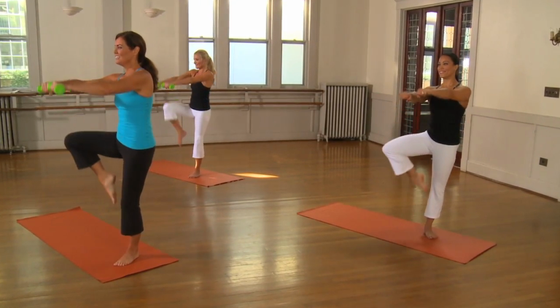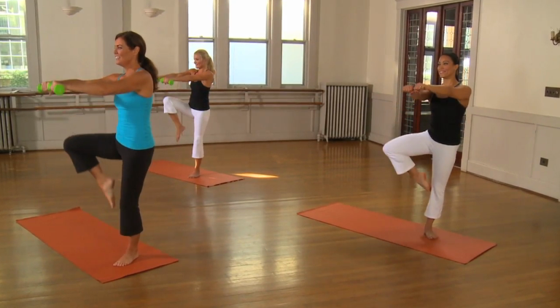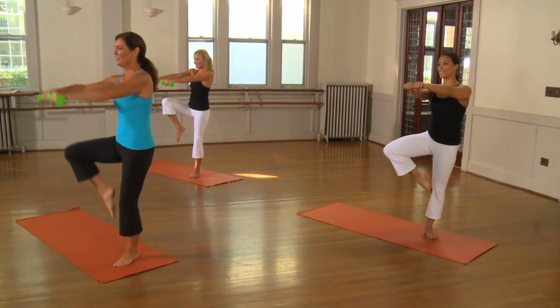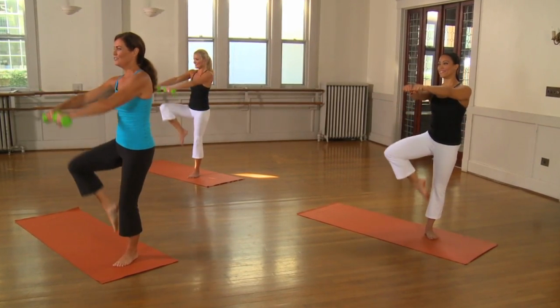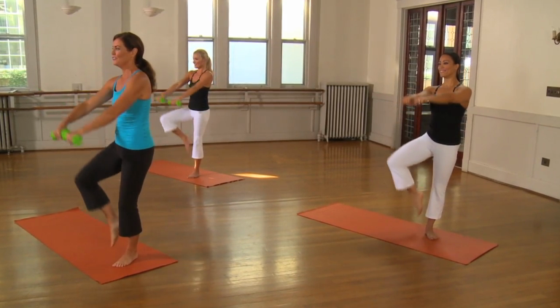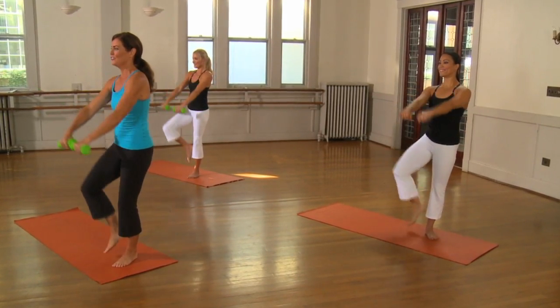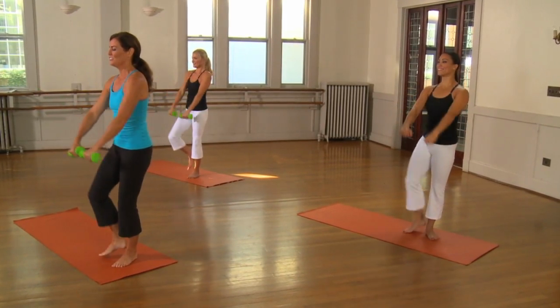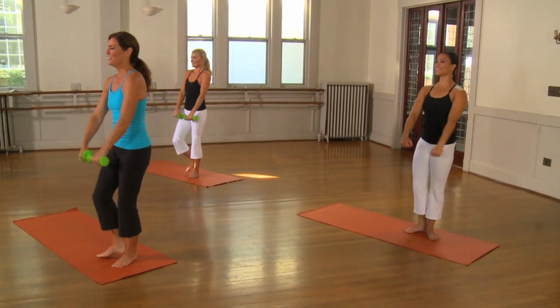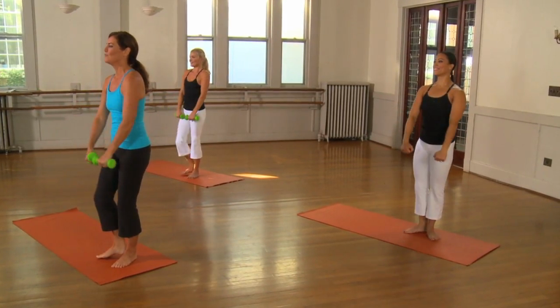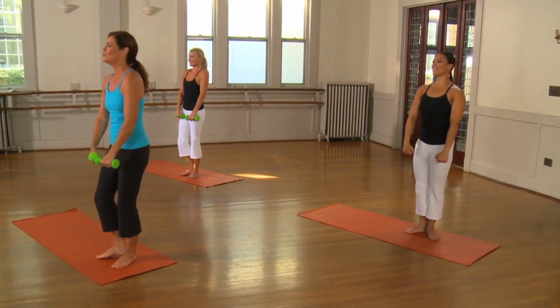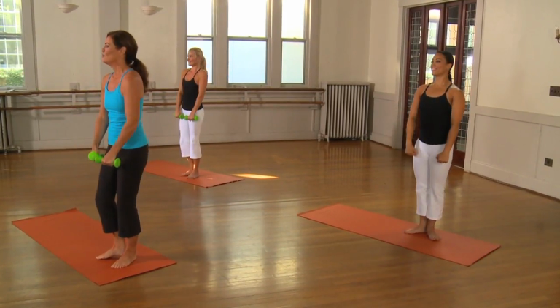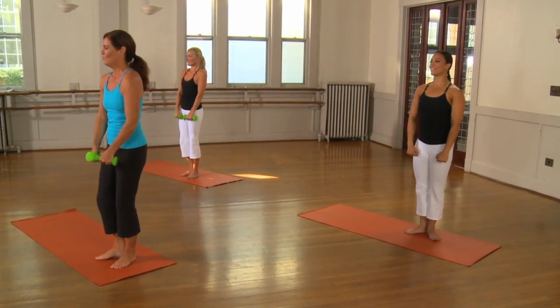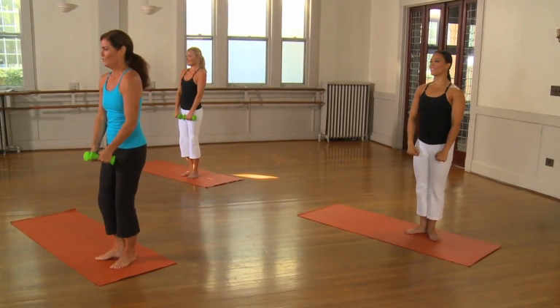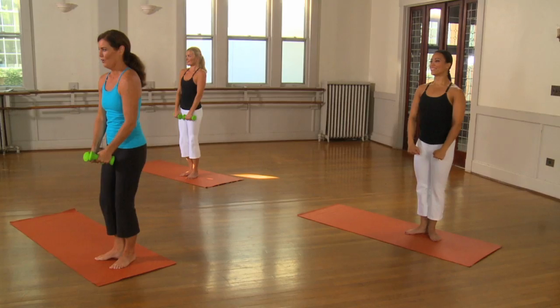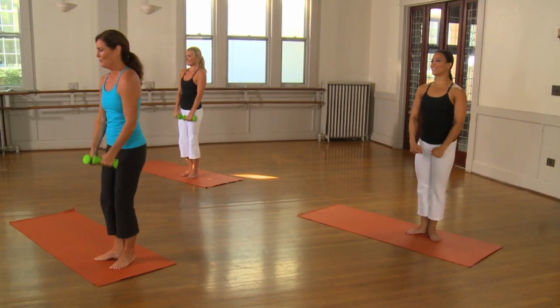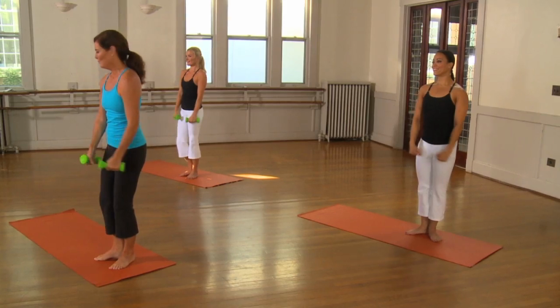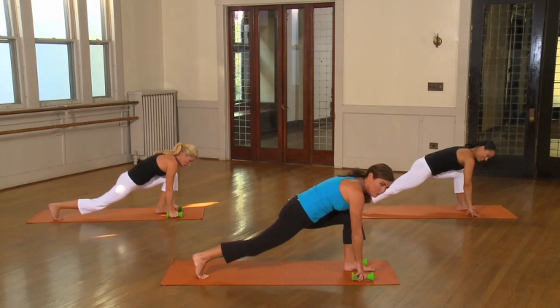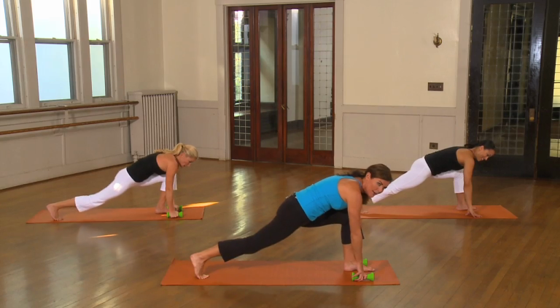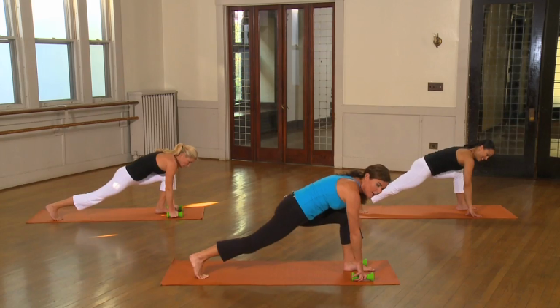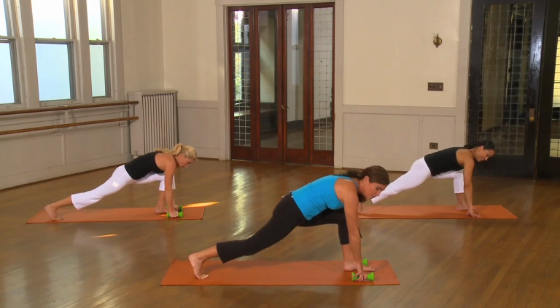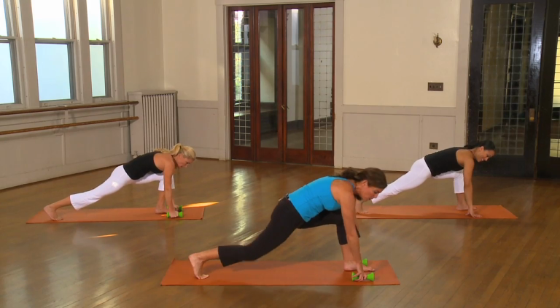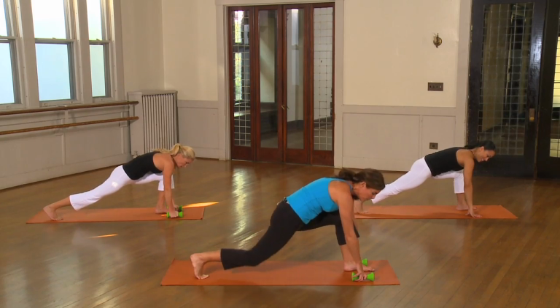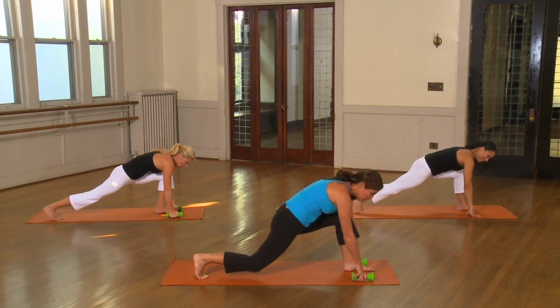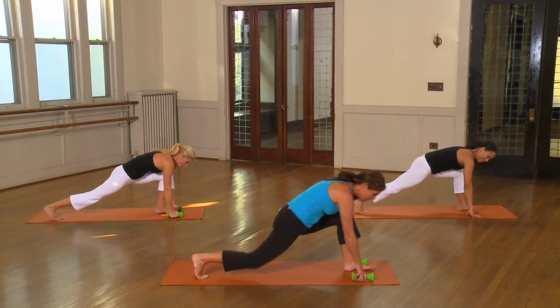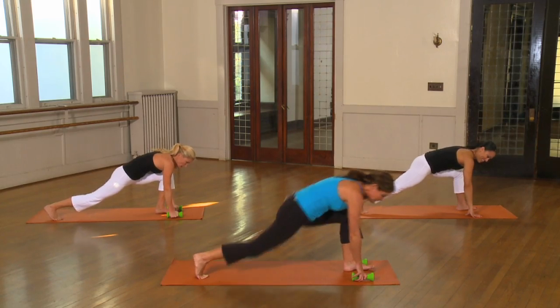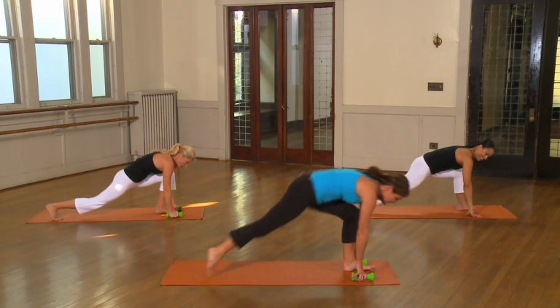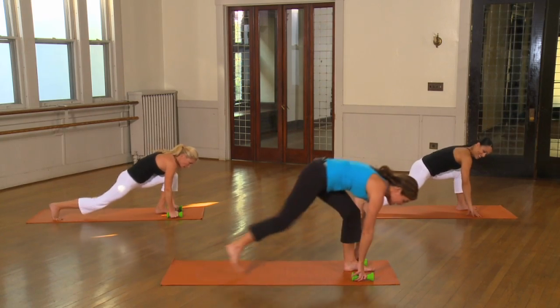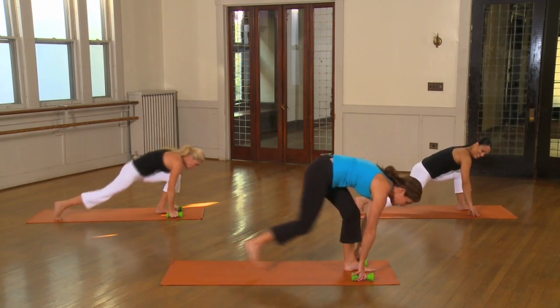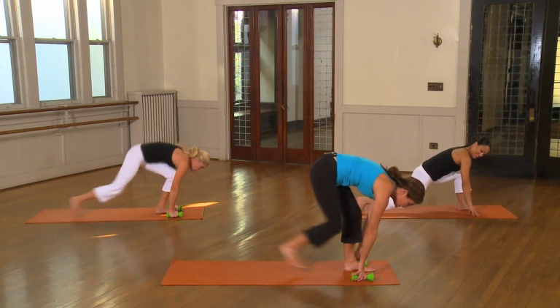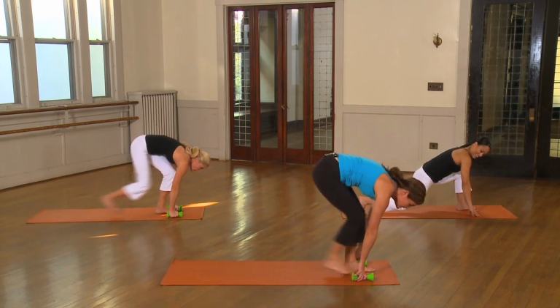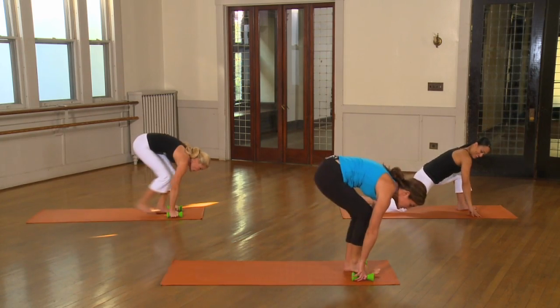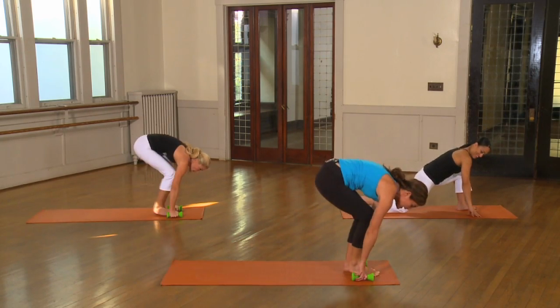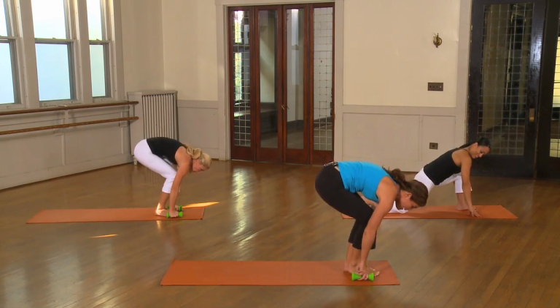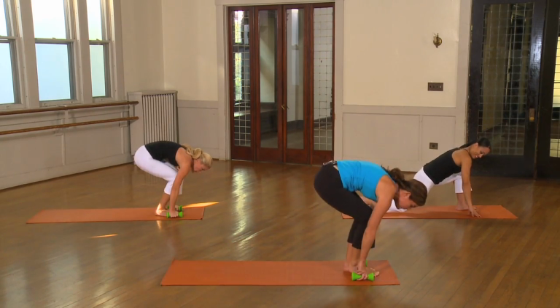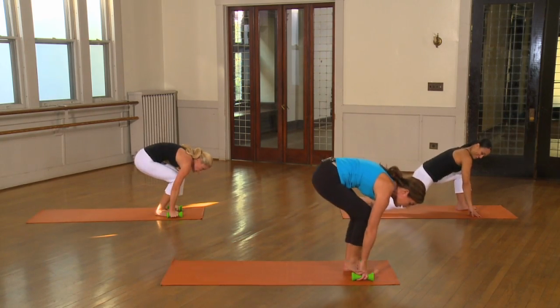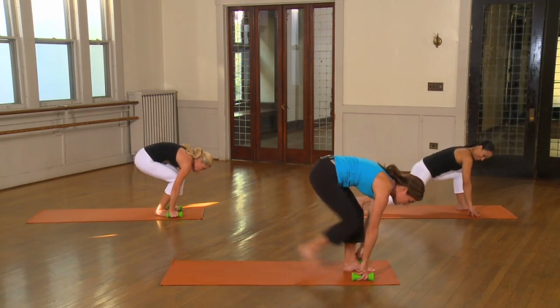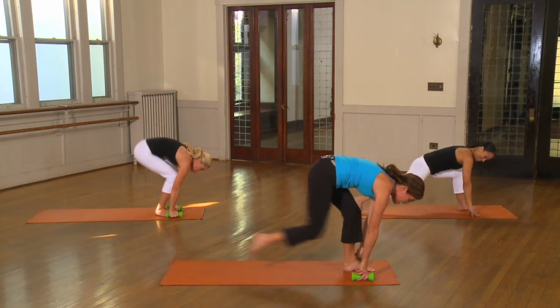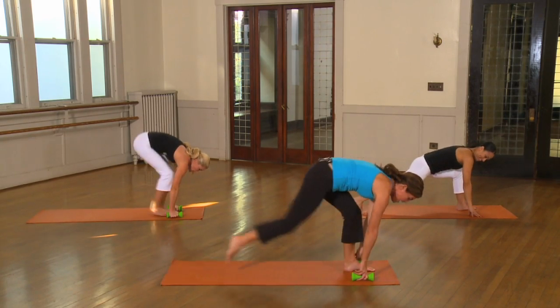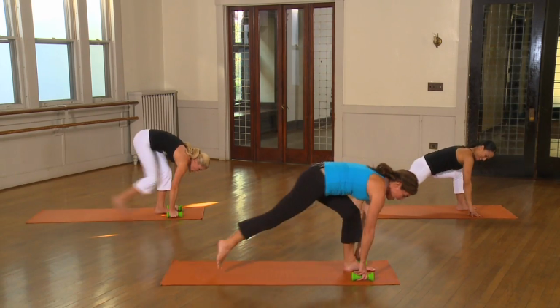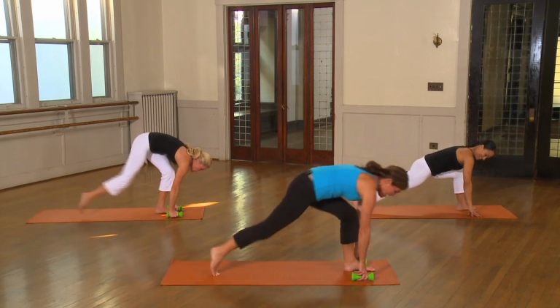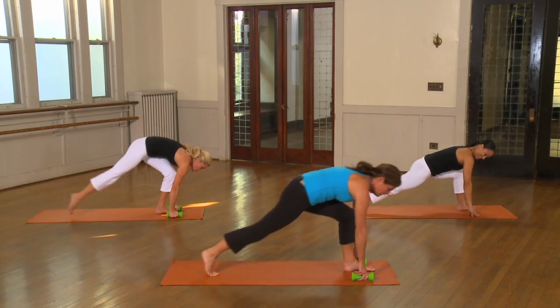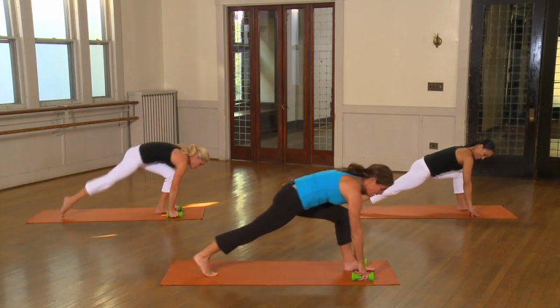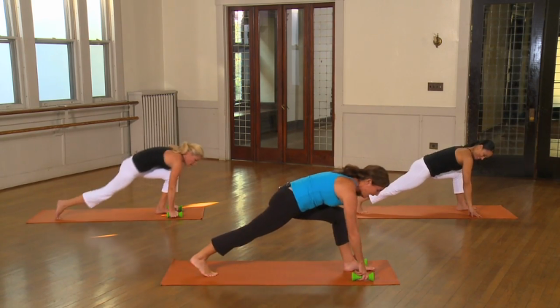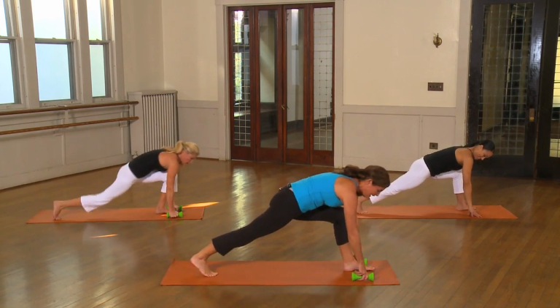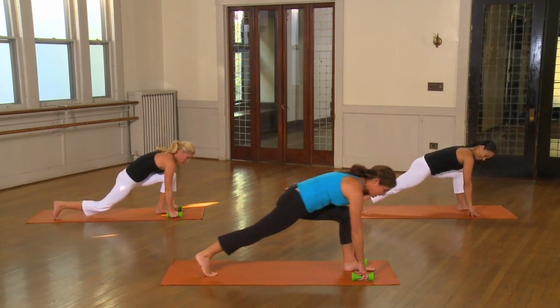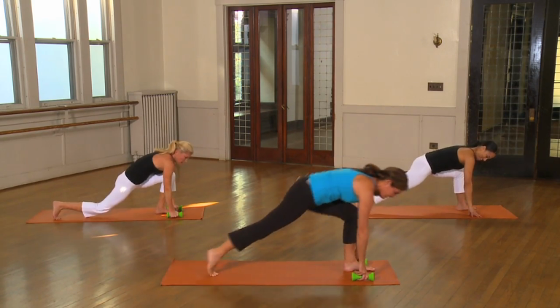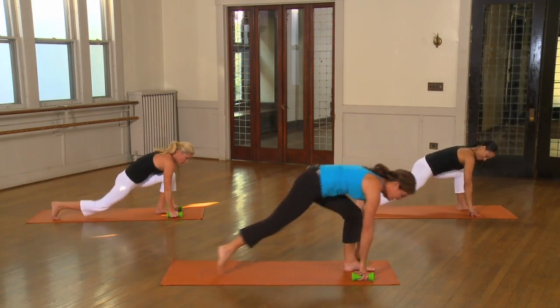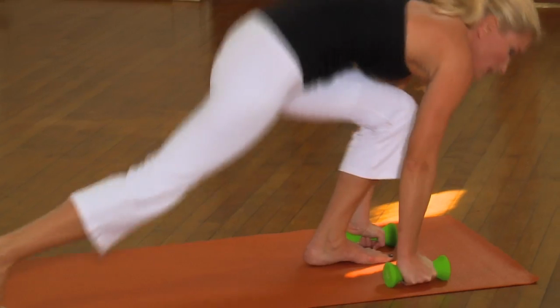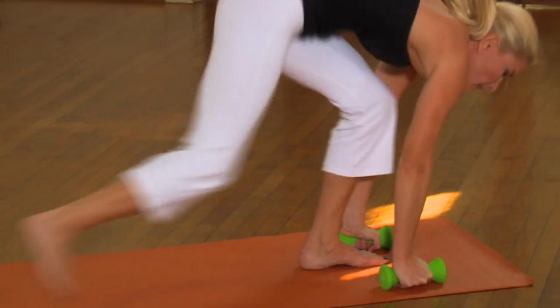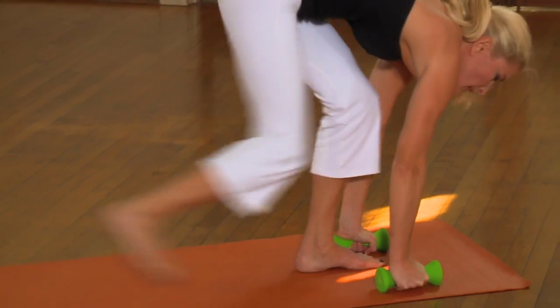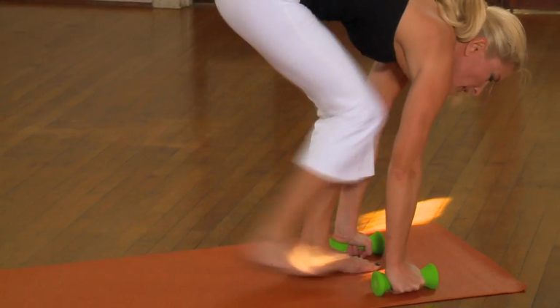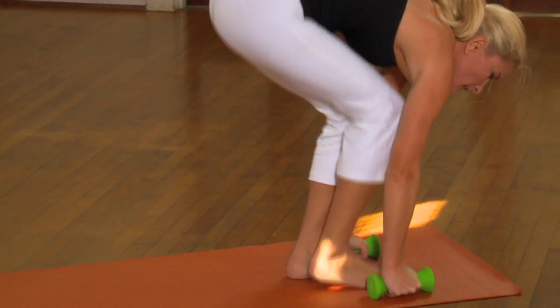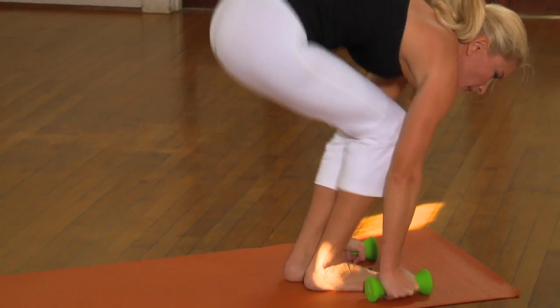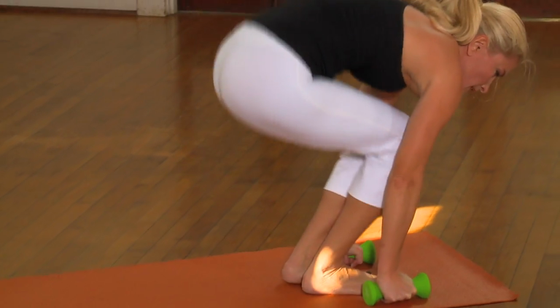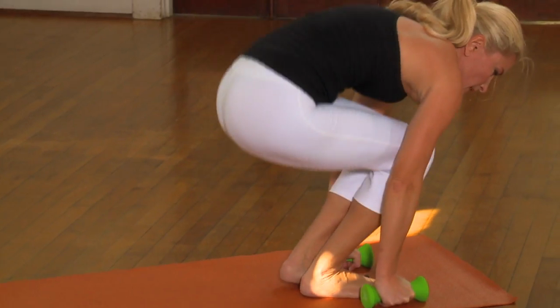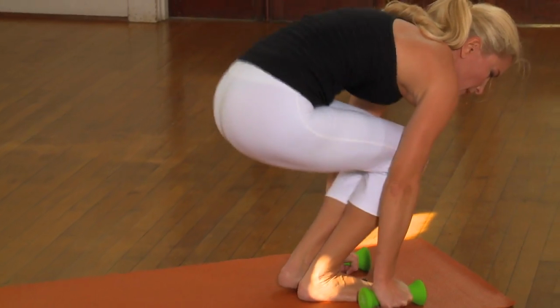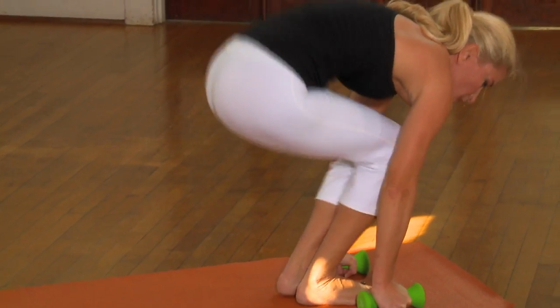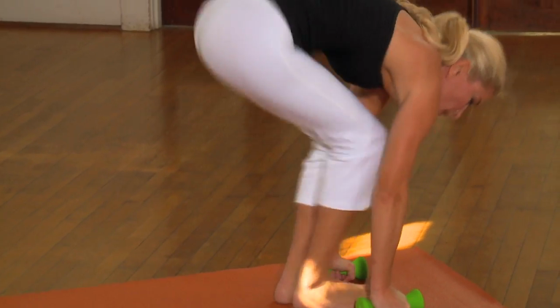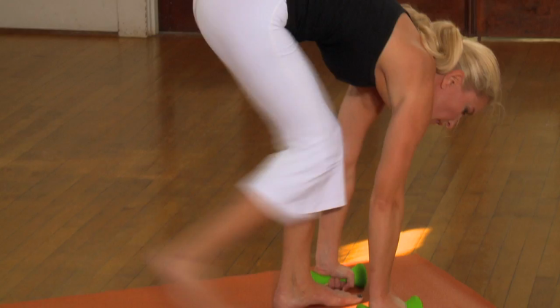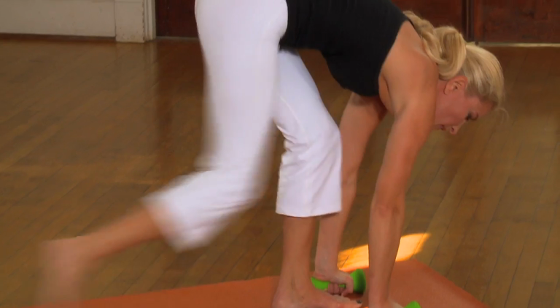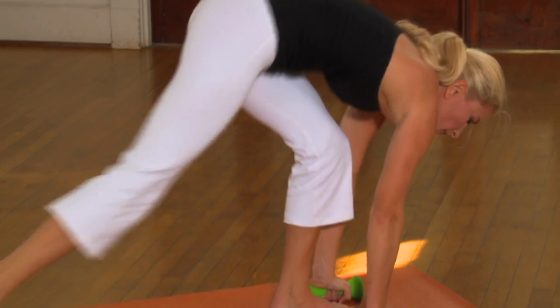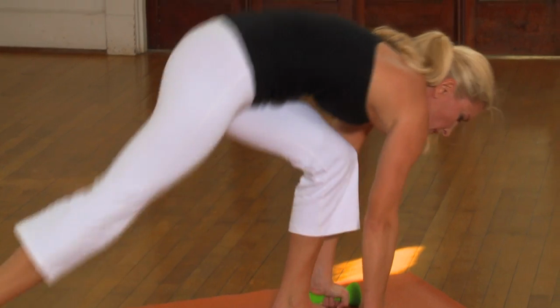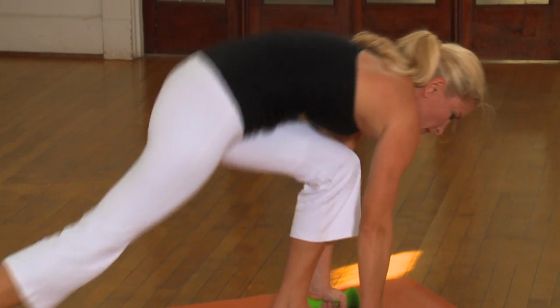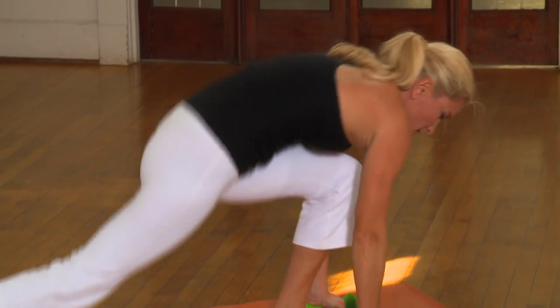Lift. Beautiful. Bring it forward. Exhale. Step. And back. Step. And back.